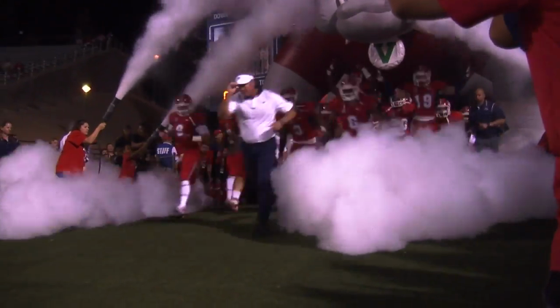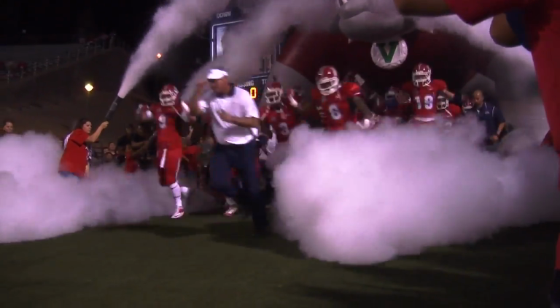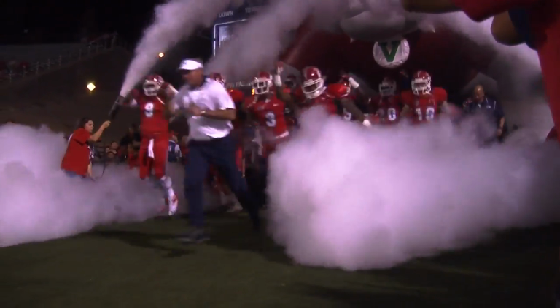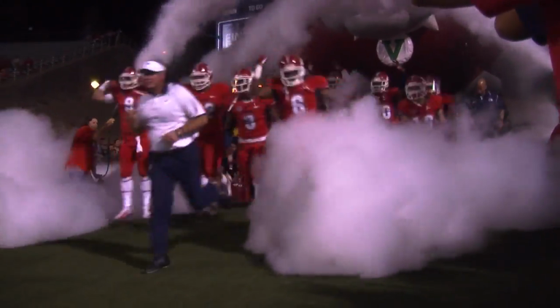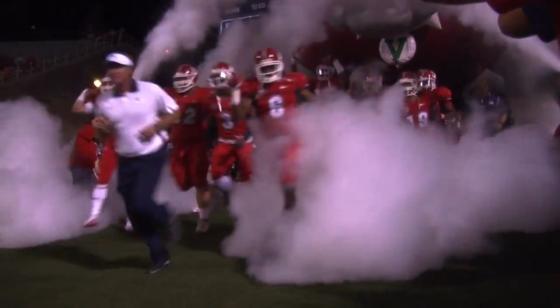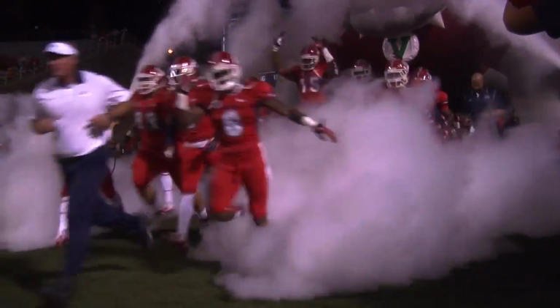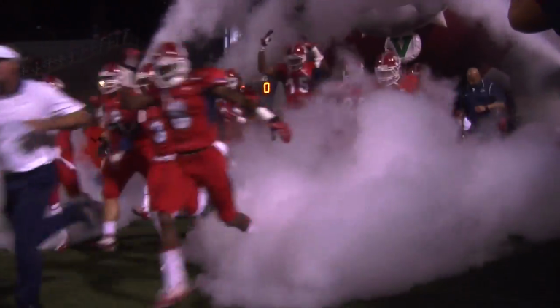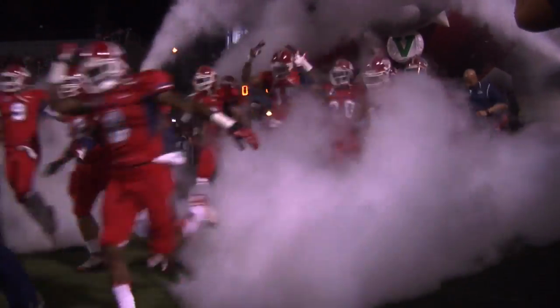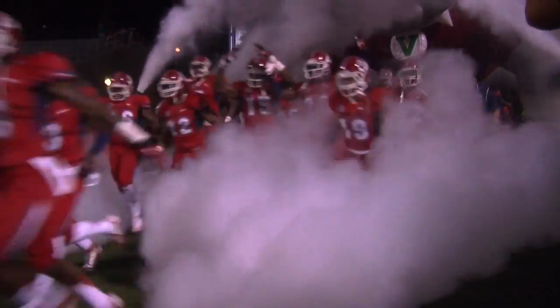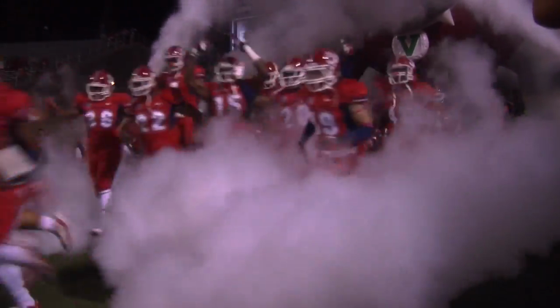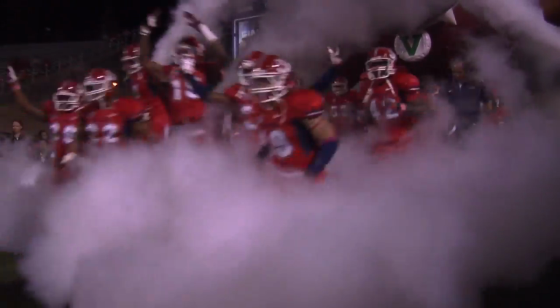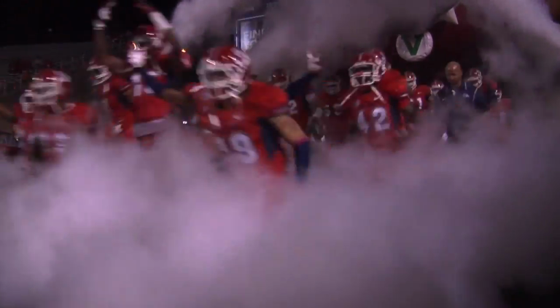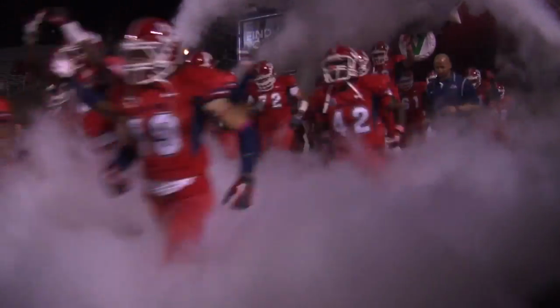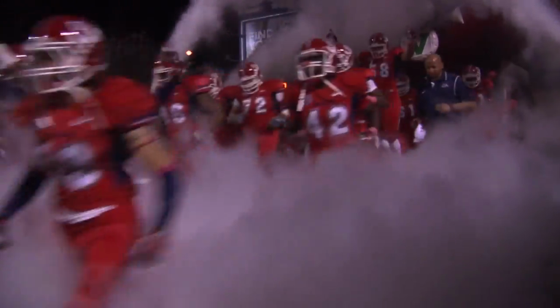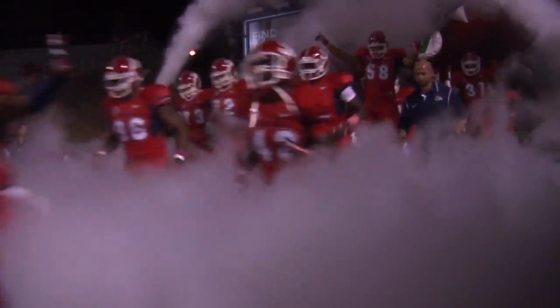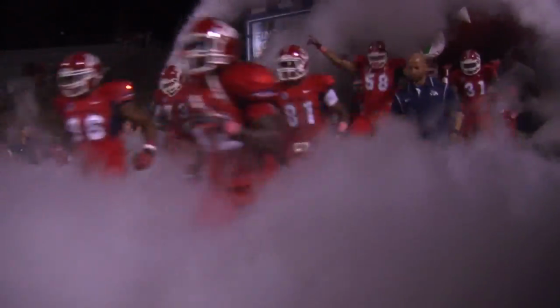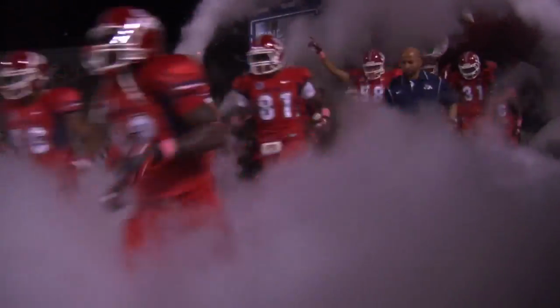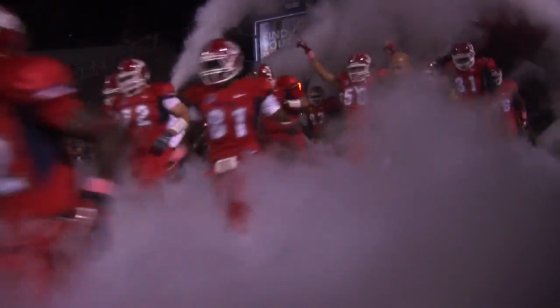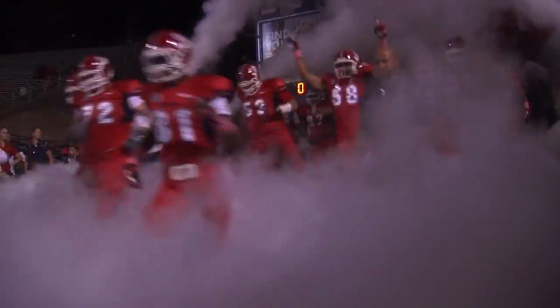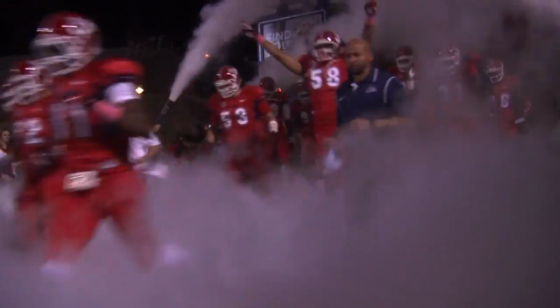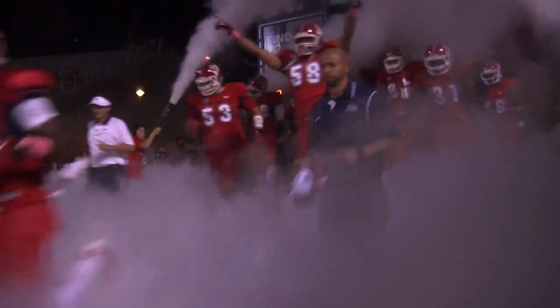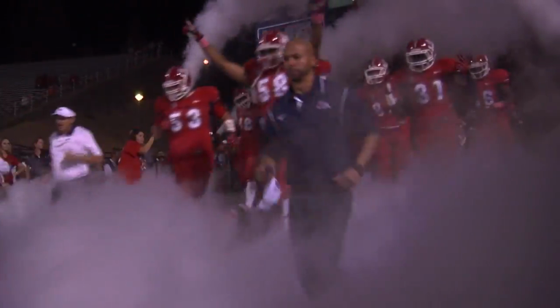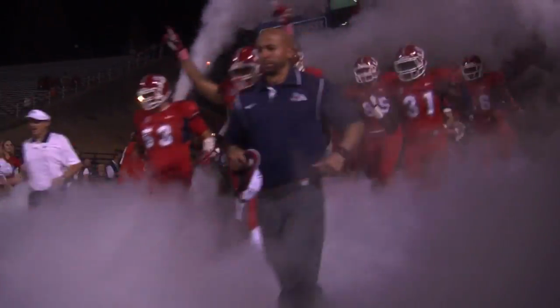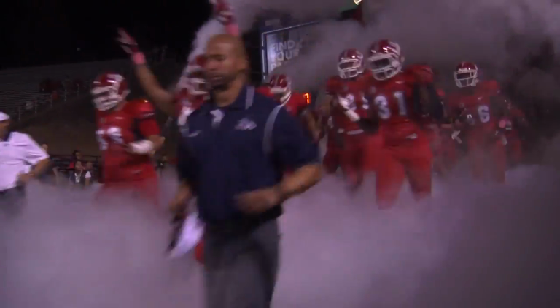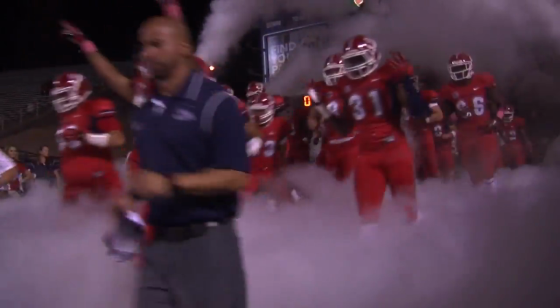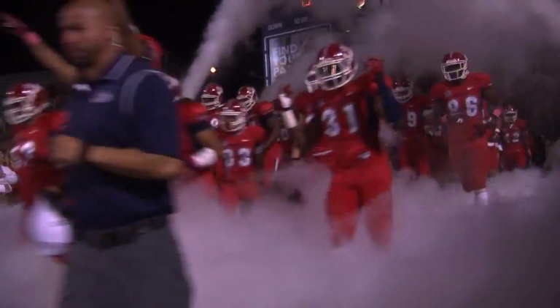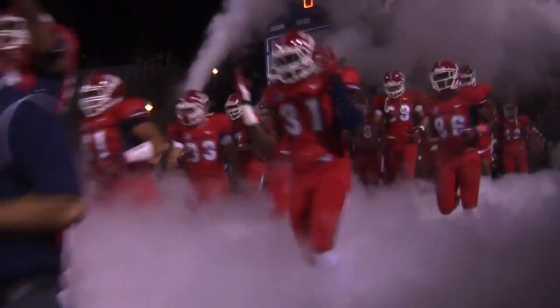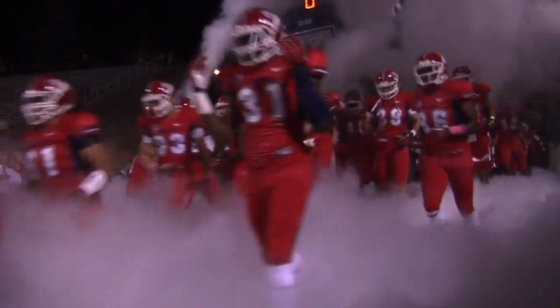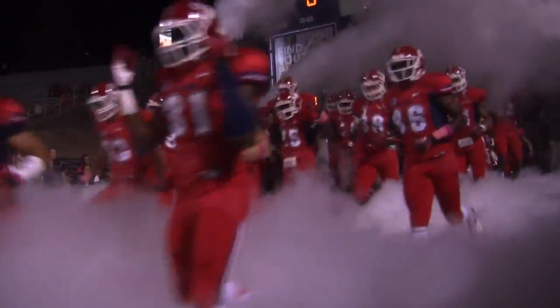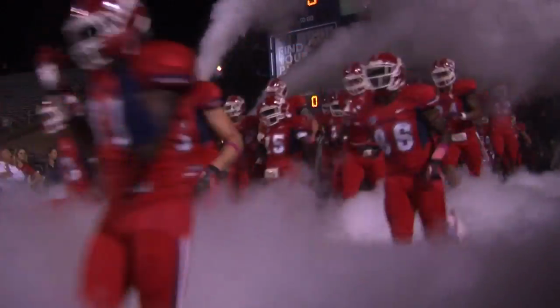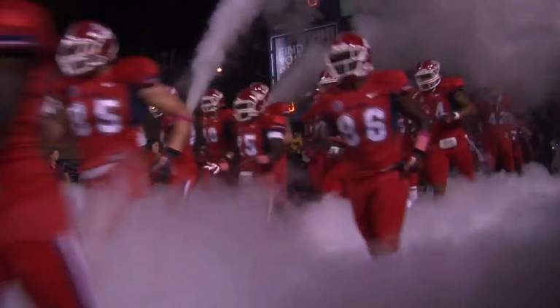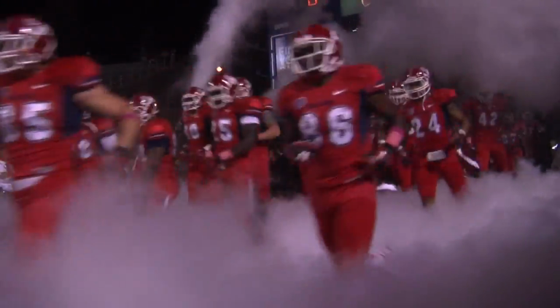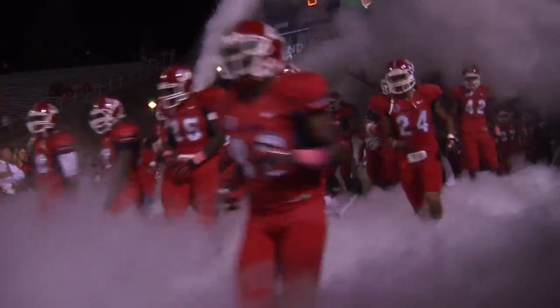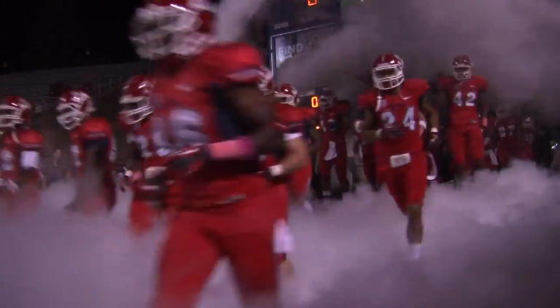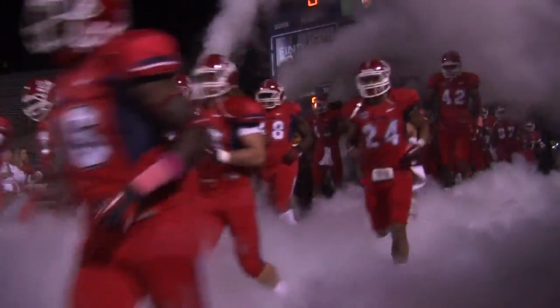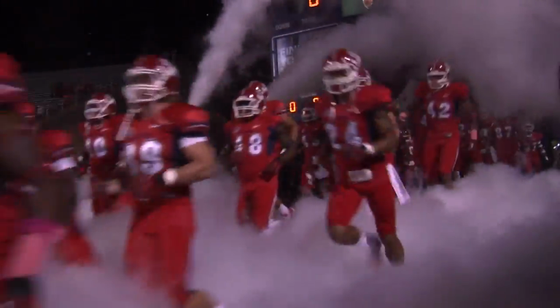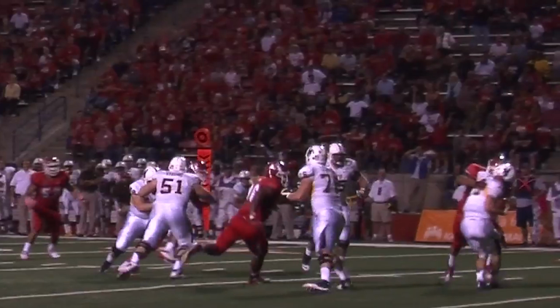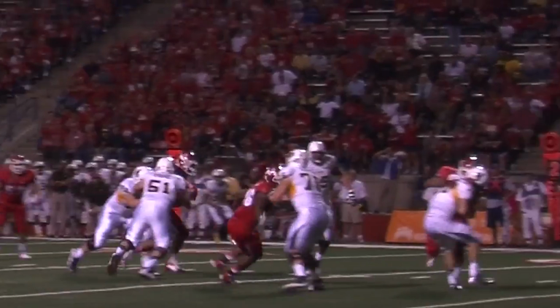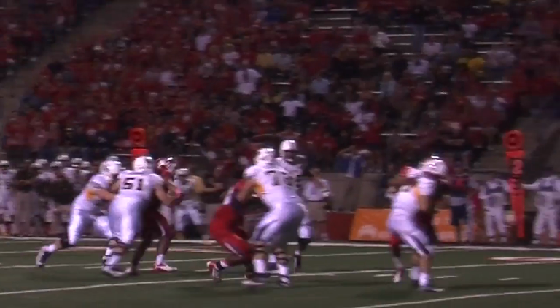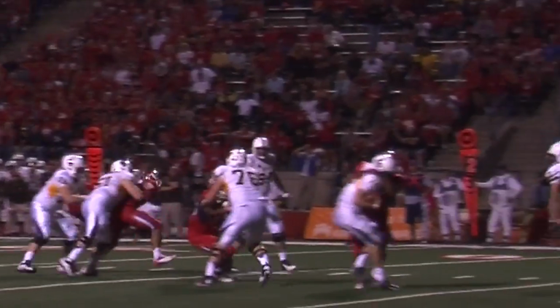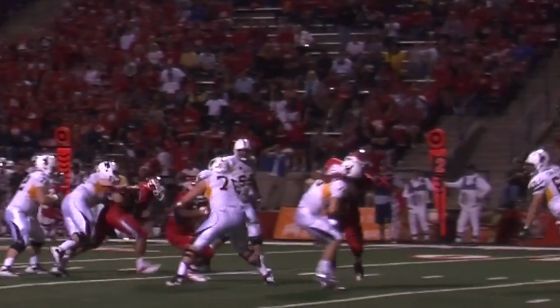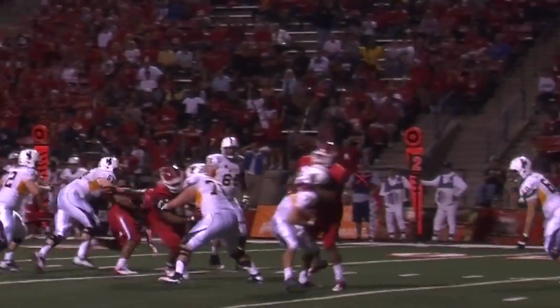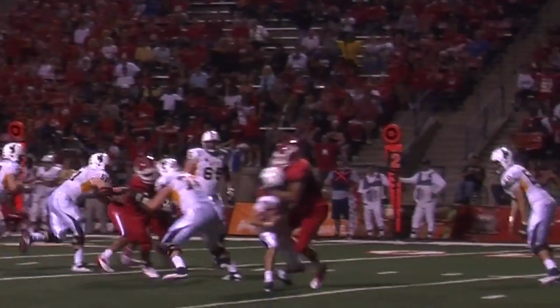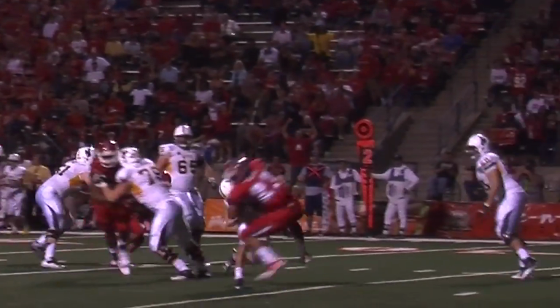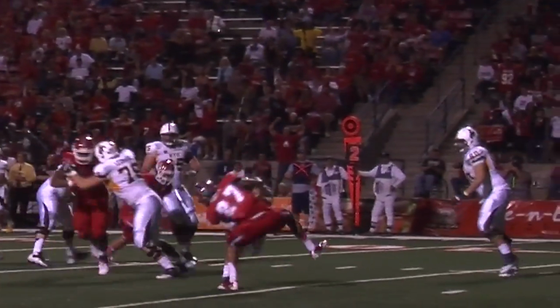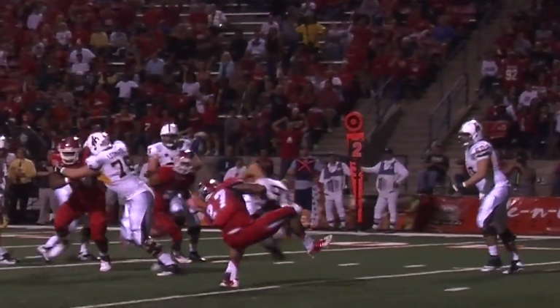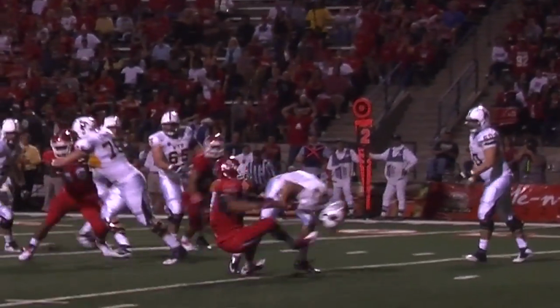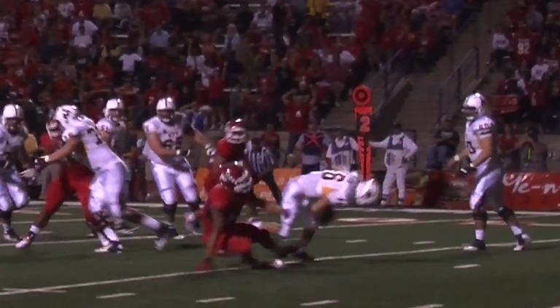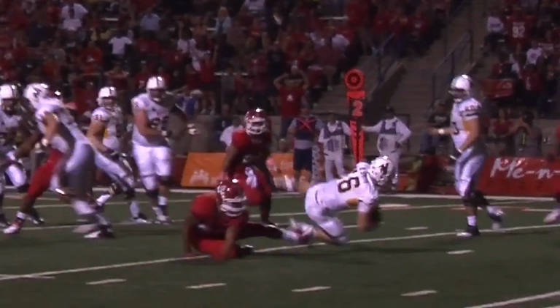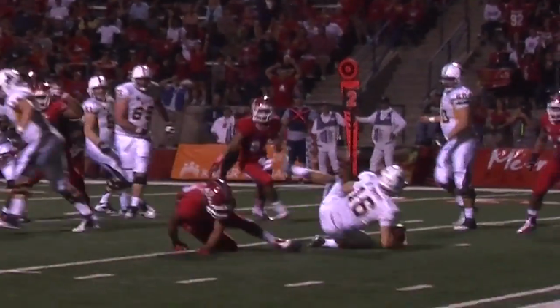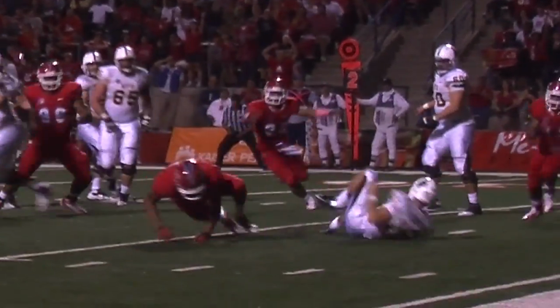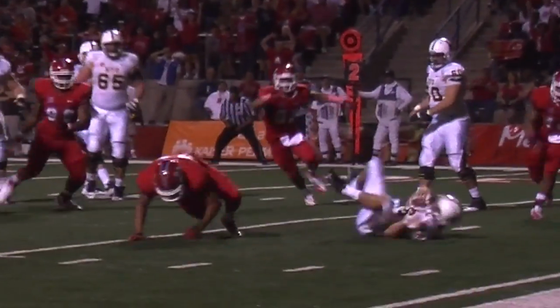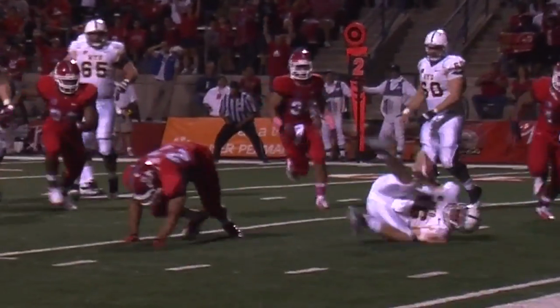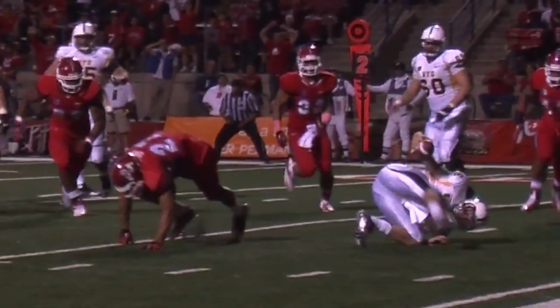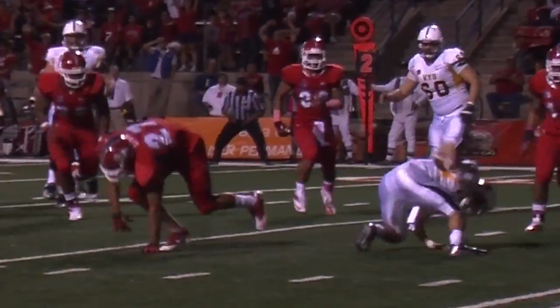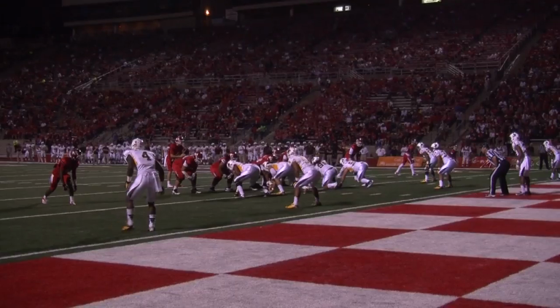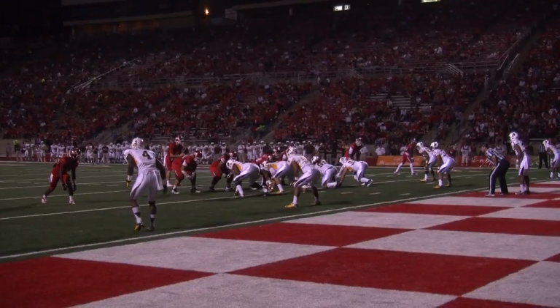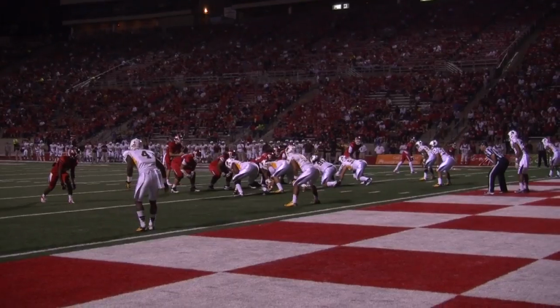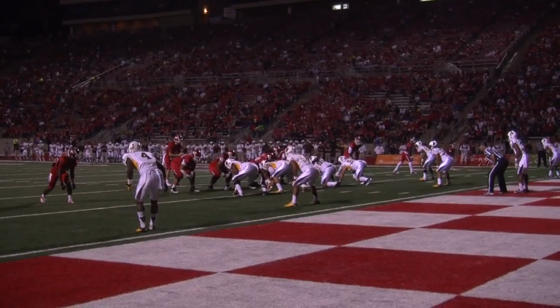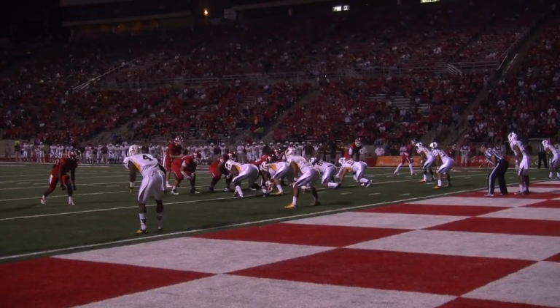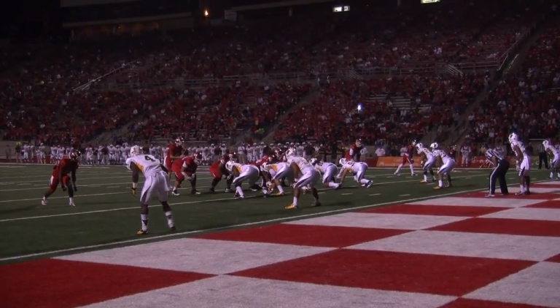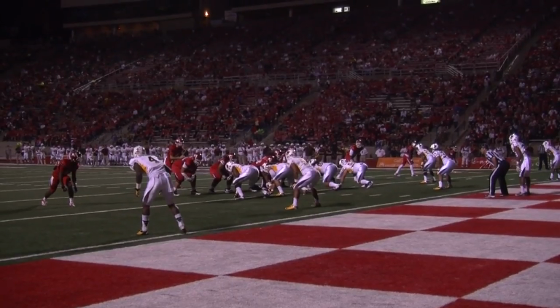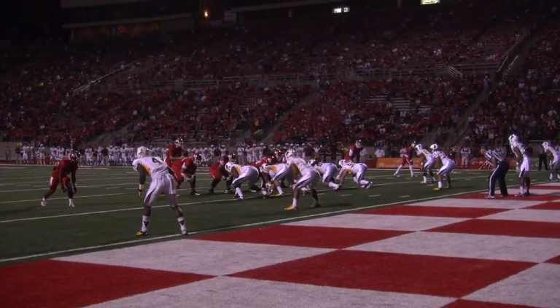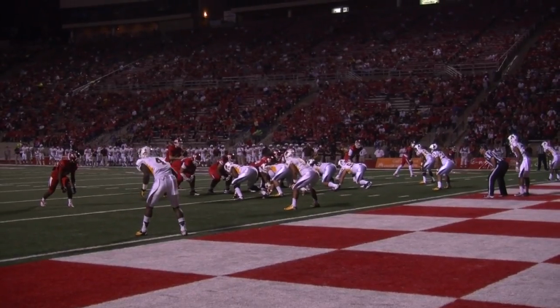The Fresno State Bulldogs face the Wyoming Cowboys on Saturday night. The Bulldogs started strong, scoring three times in the first quarter.